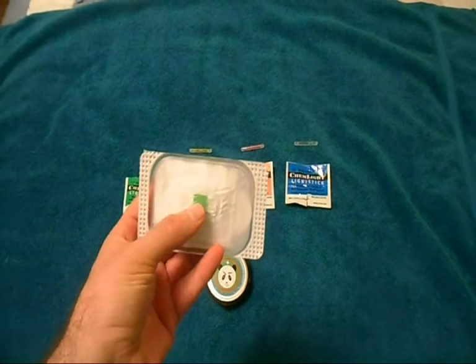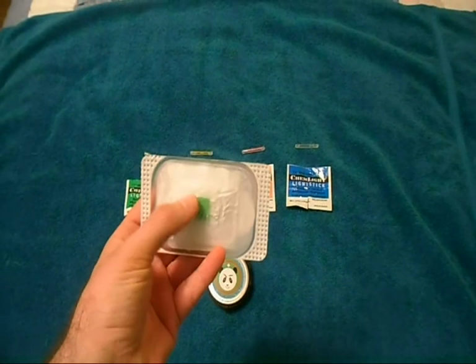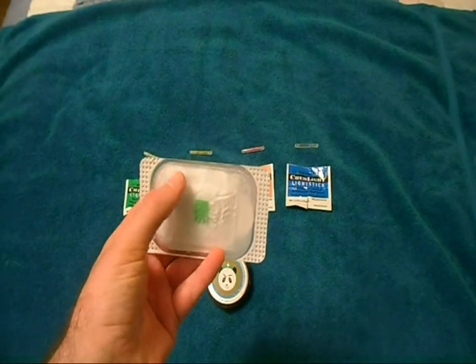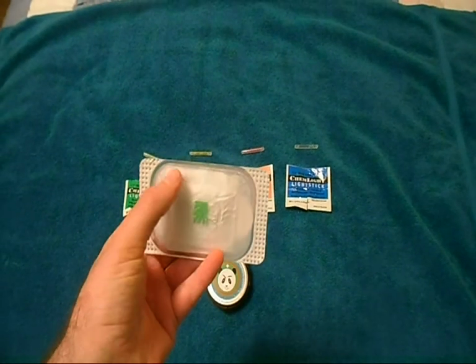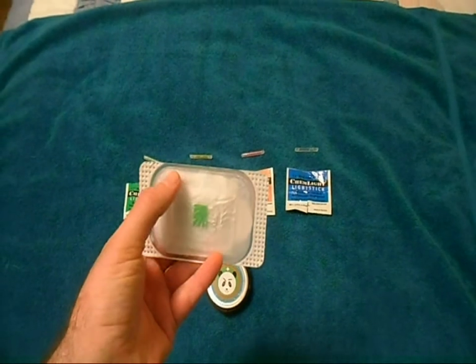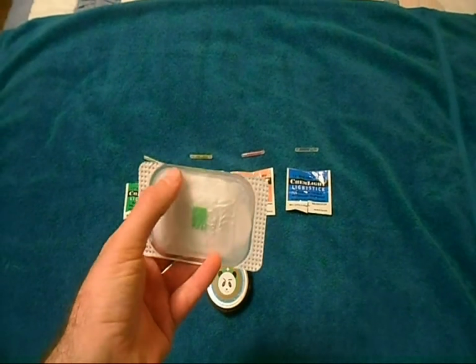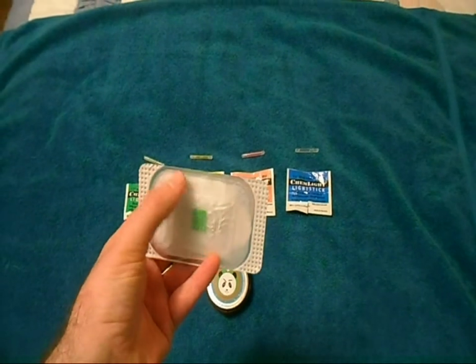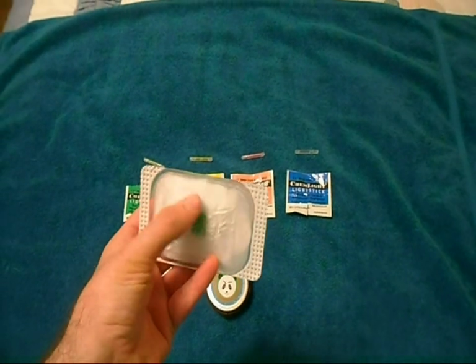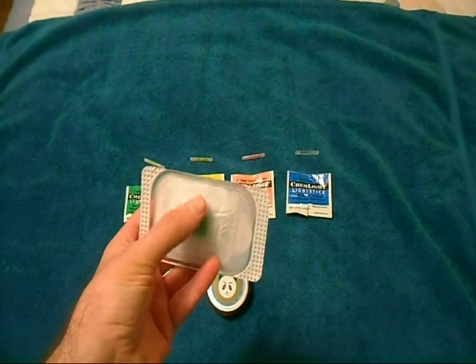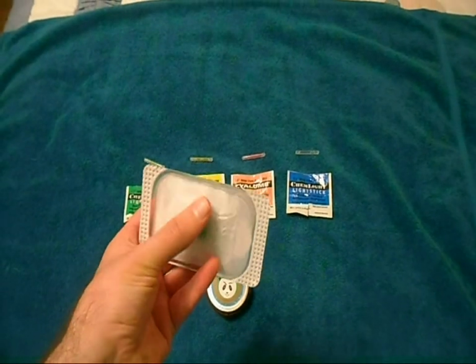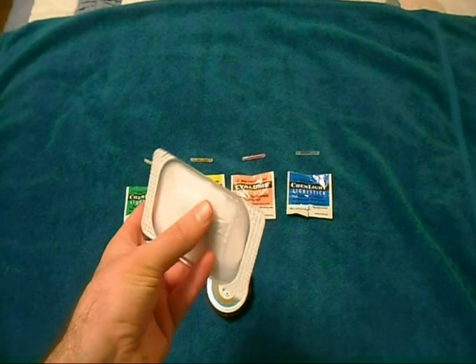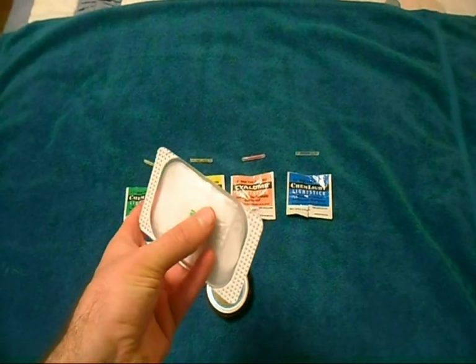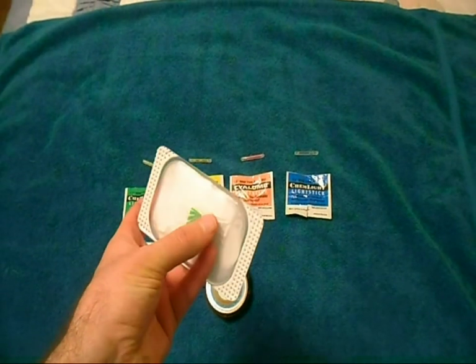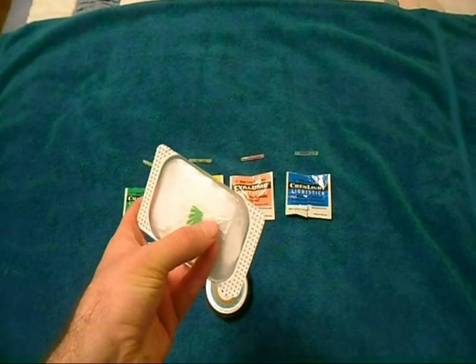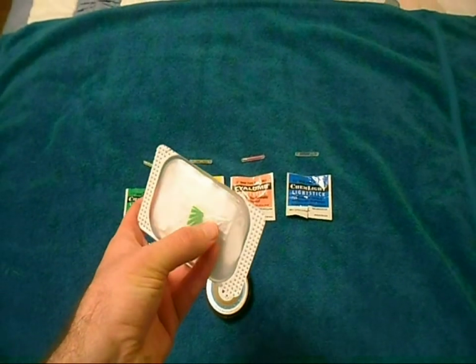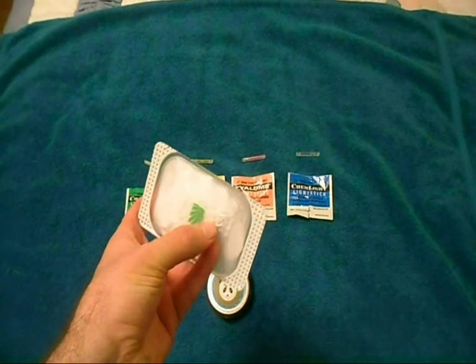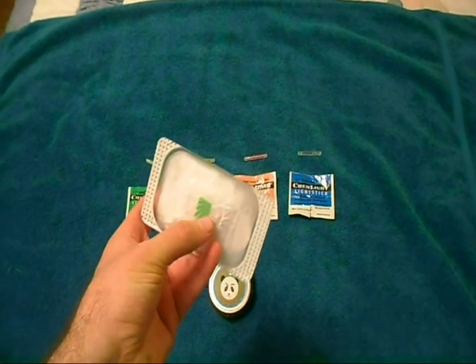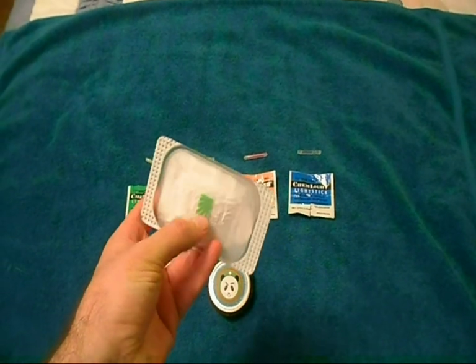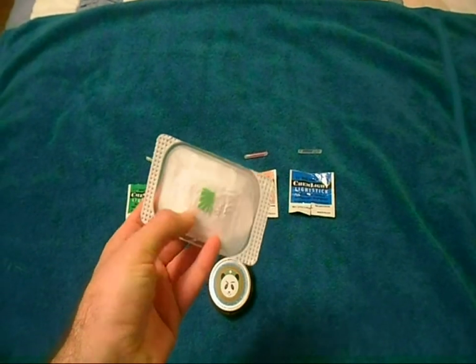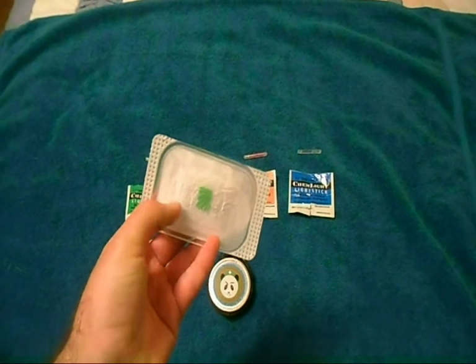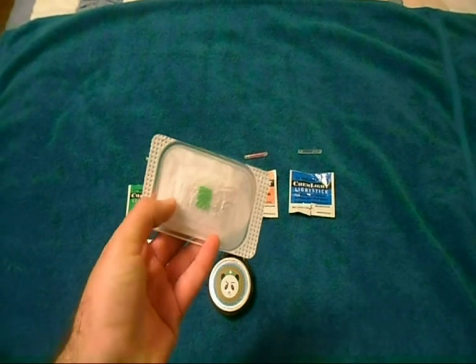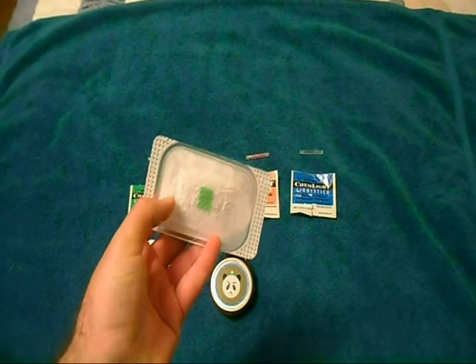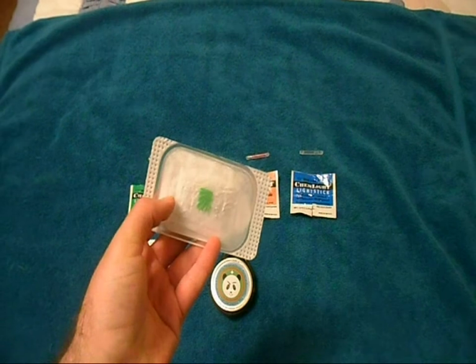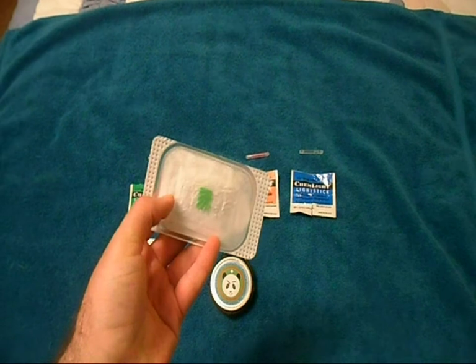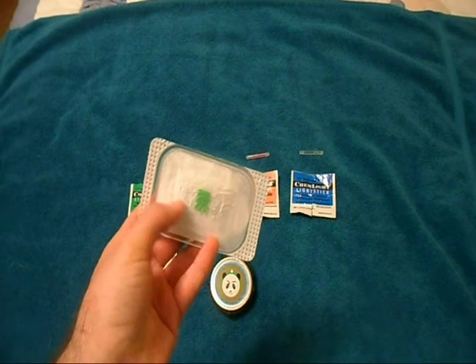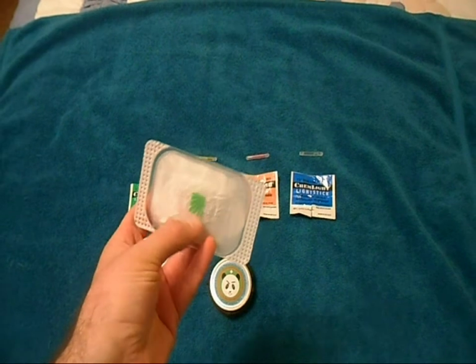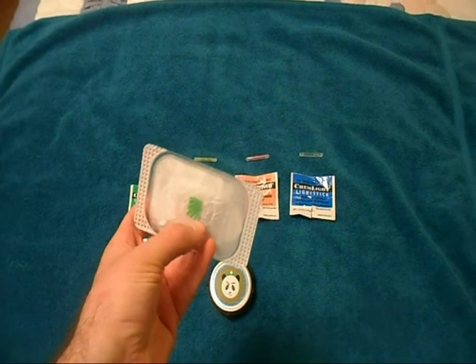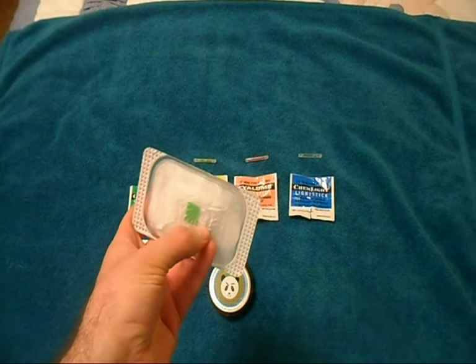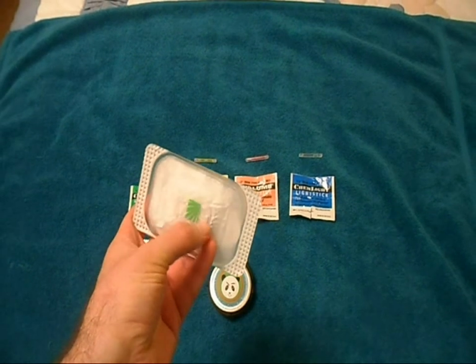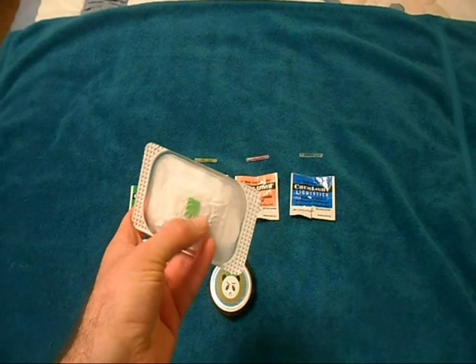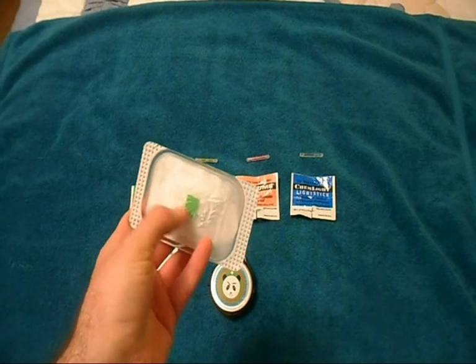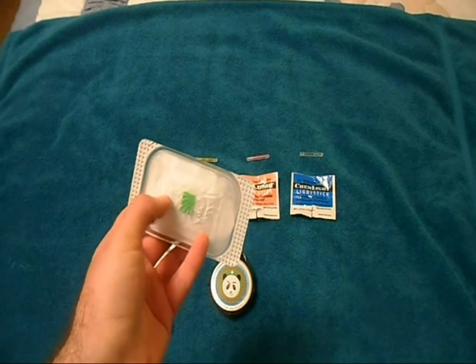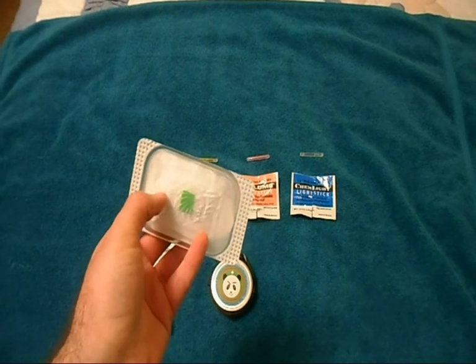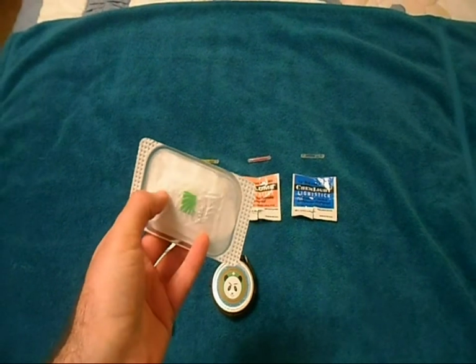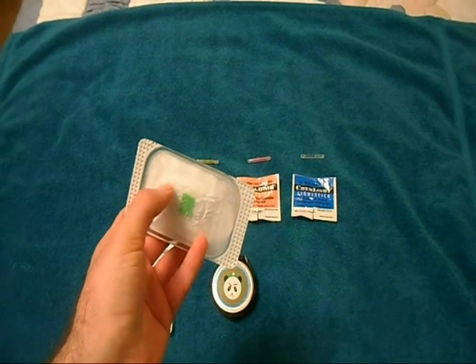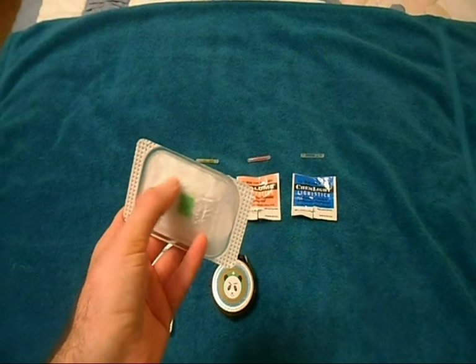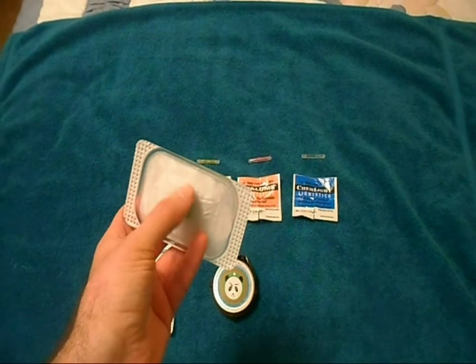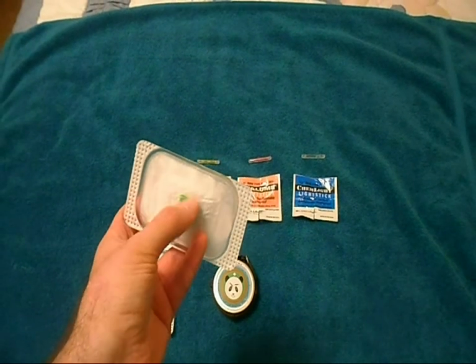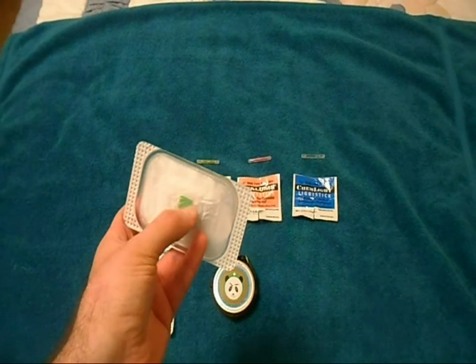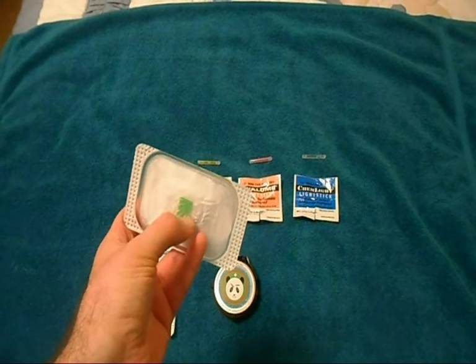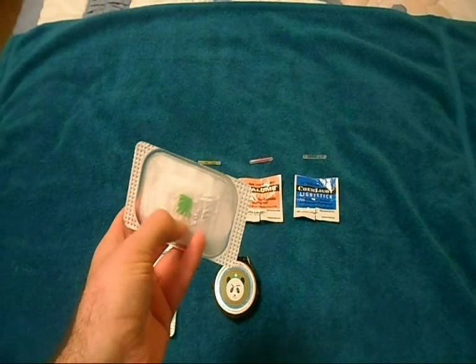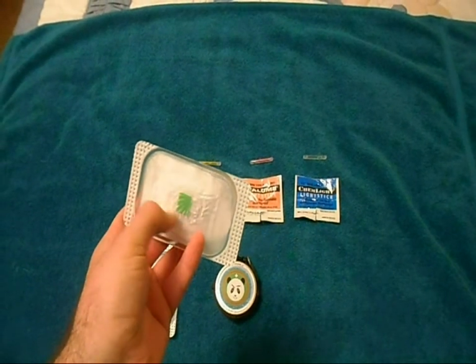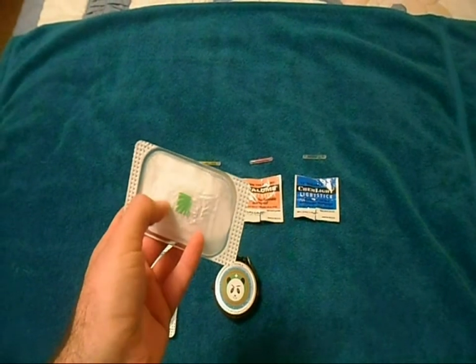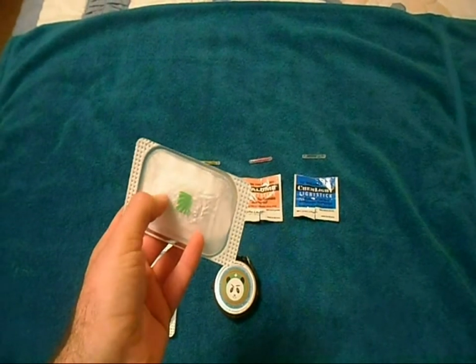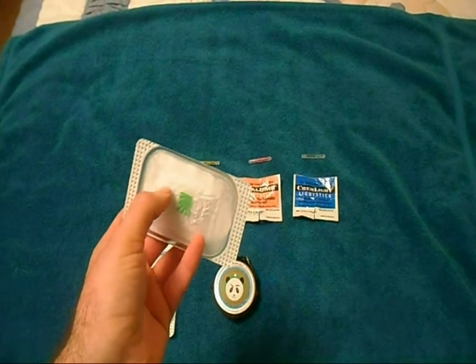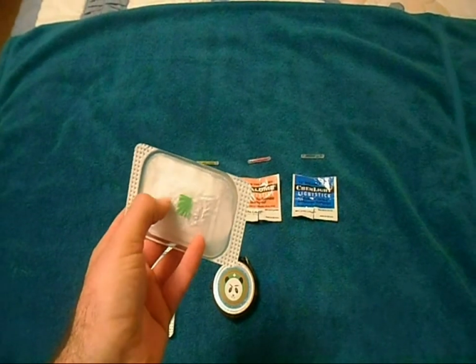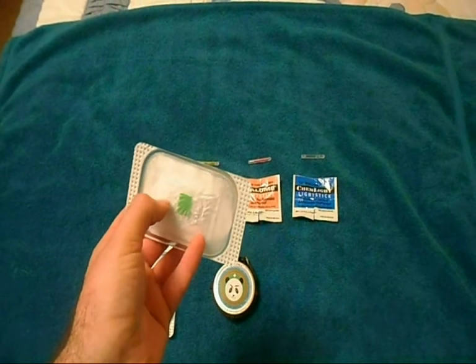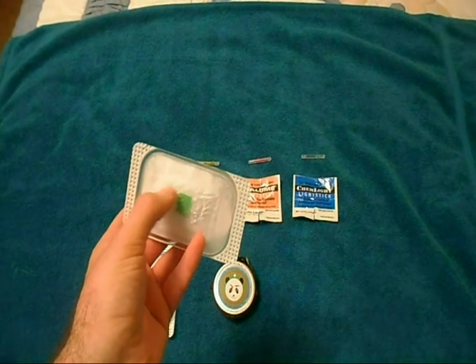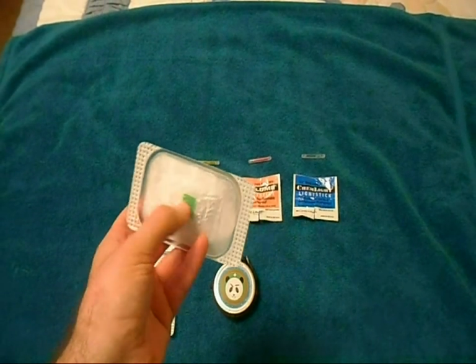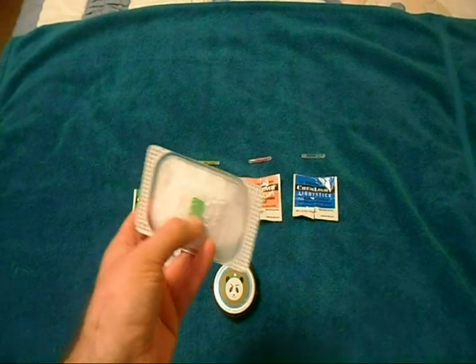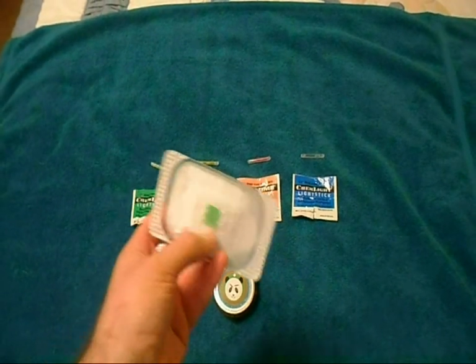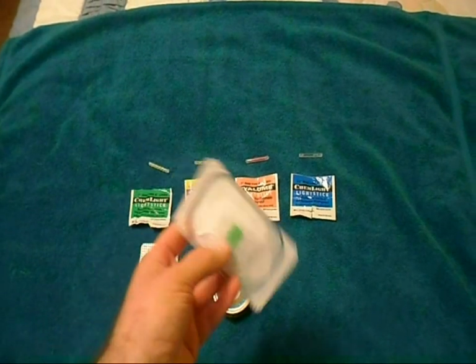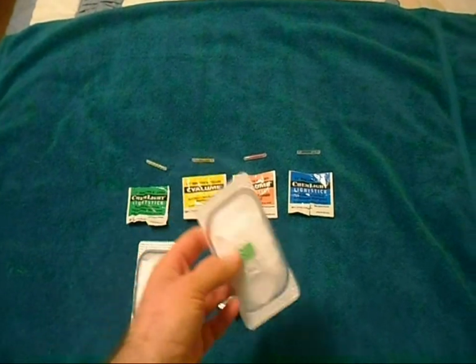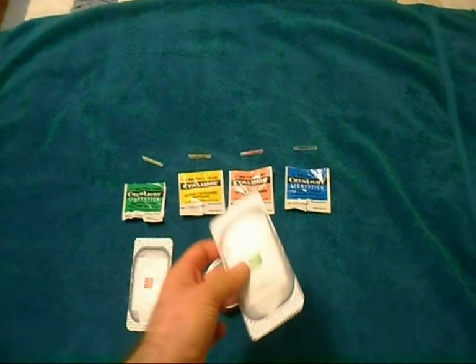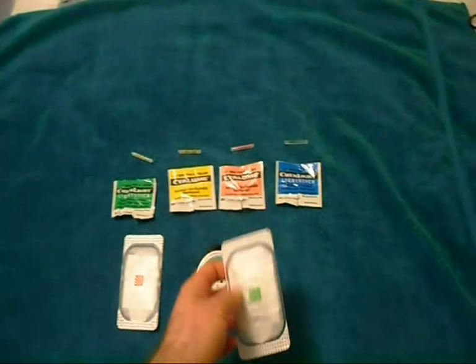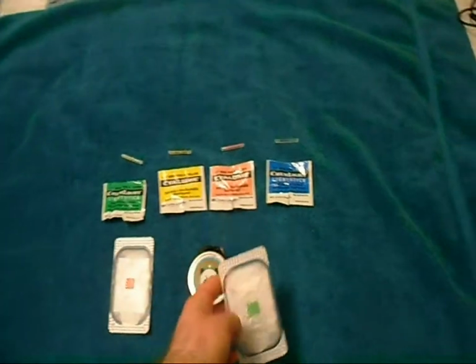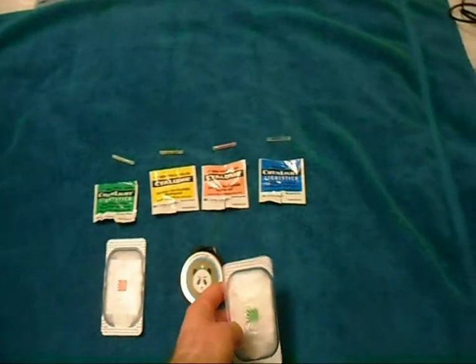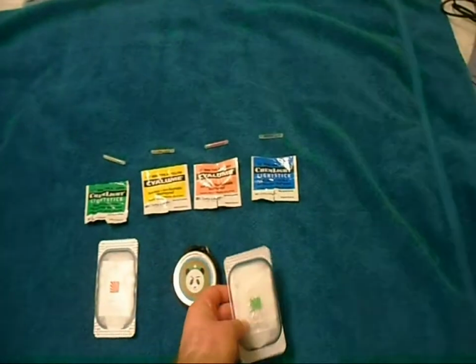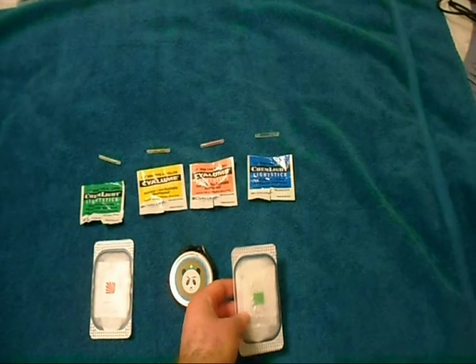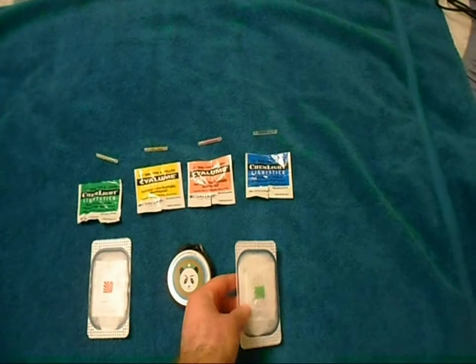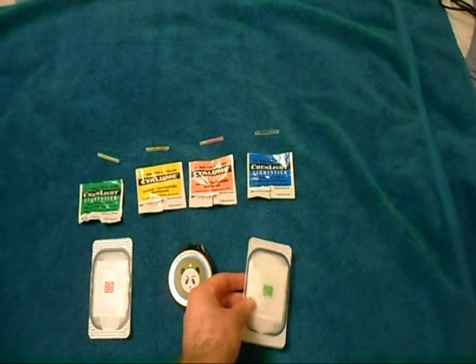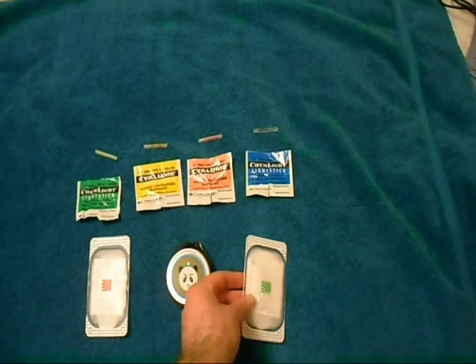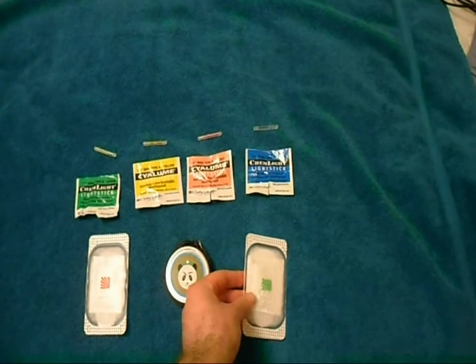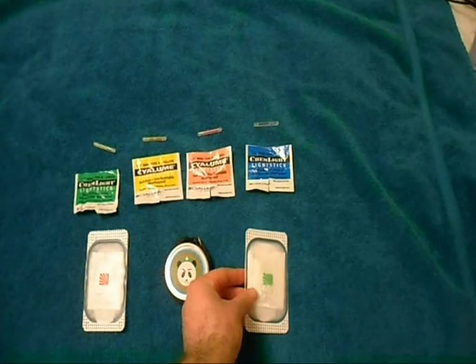You can take a marker and write over it, and it'll glow in the dark, and you'll be able to see the writing as well.